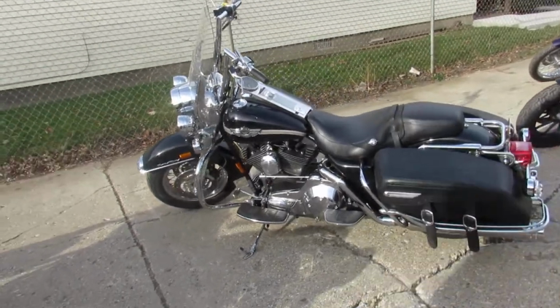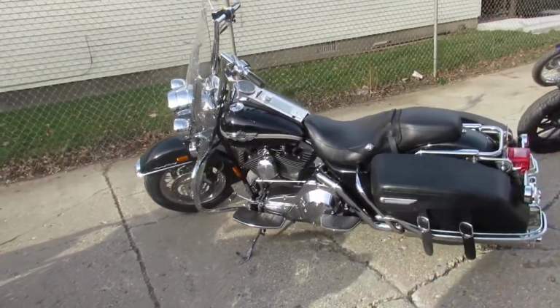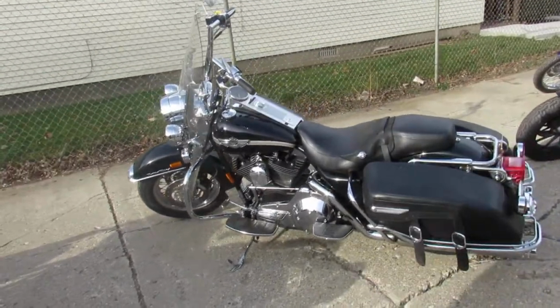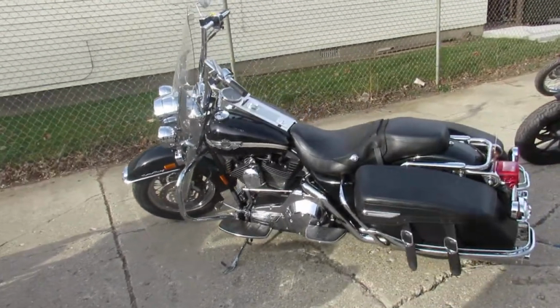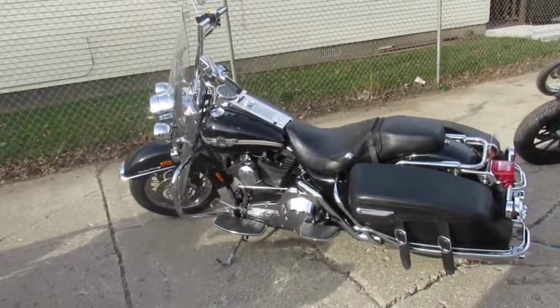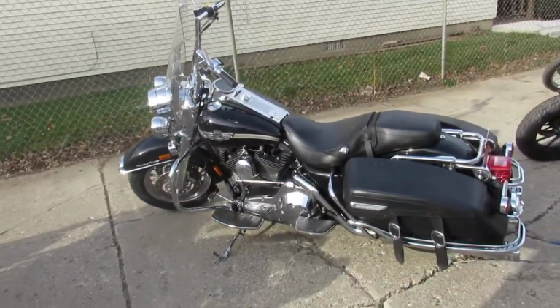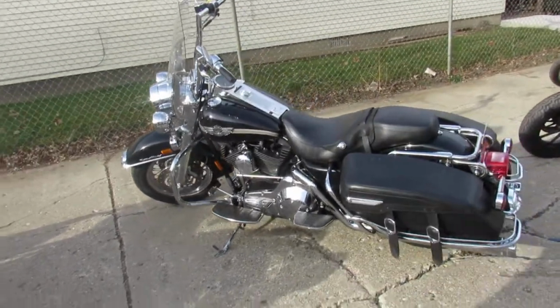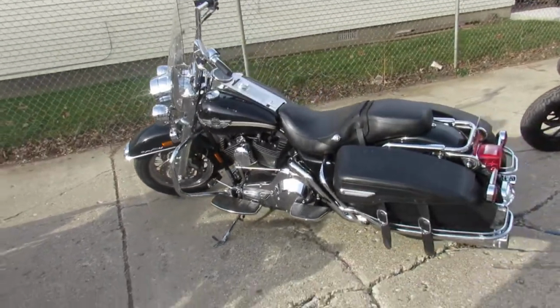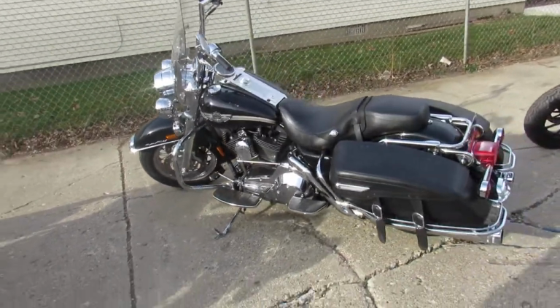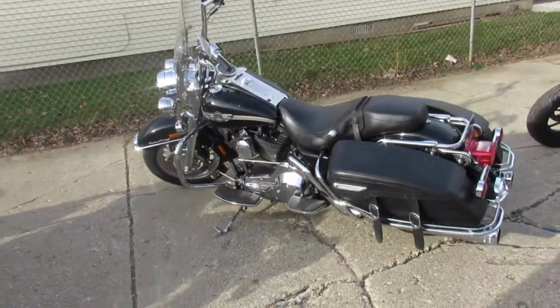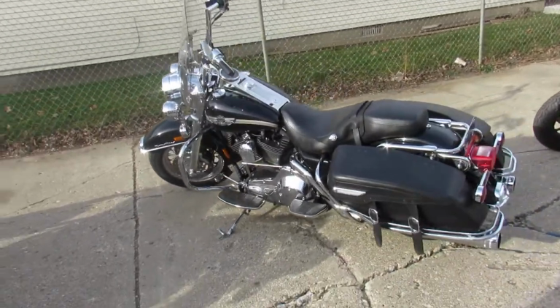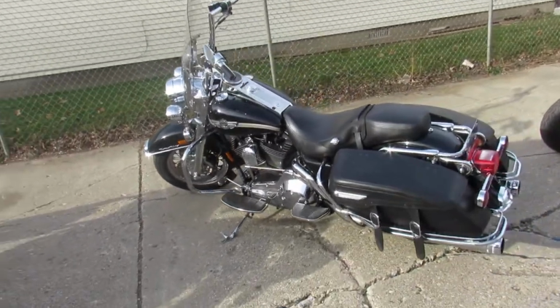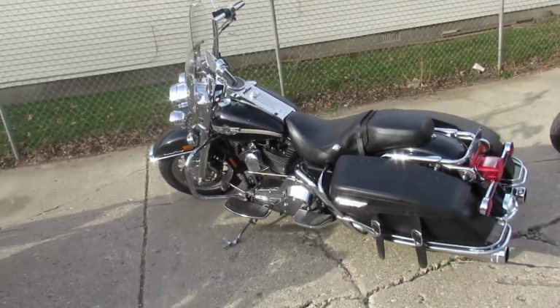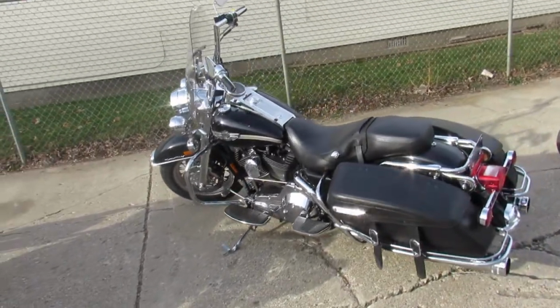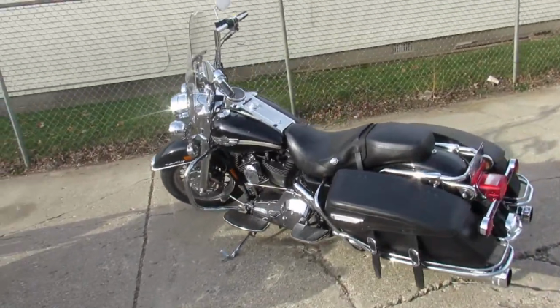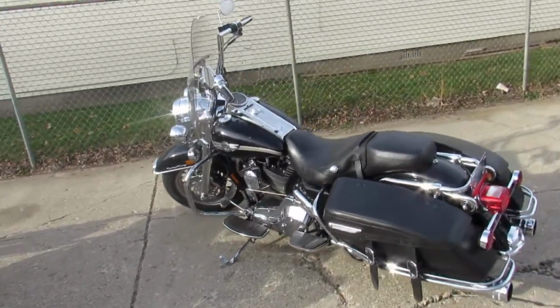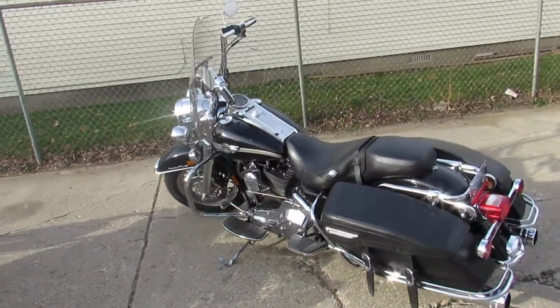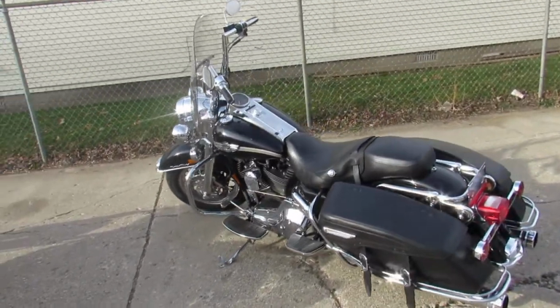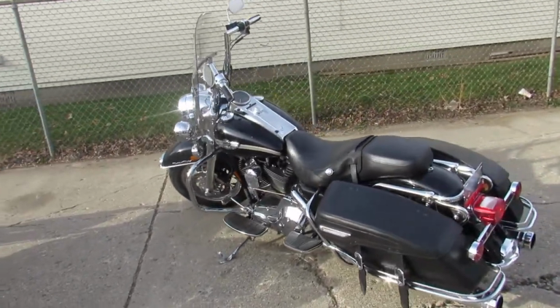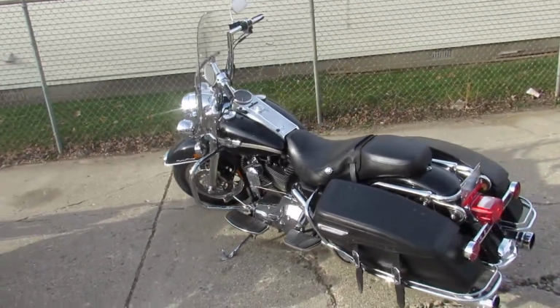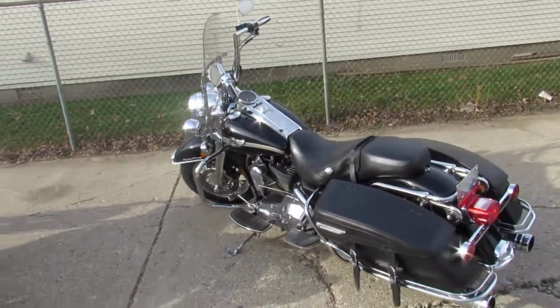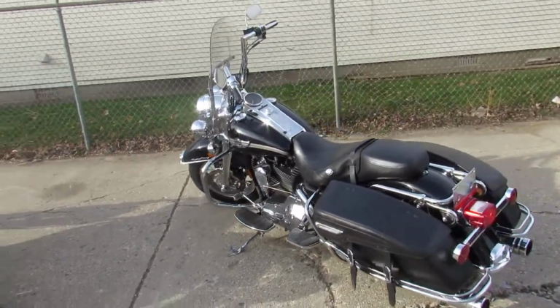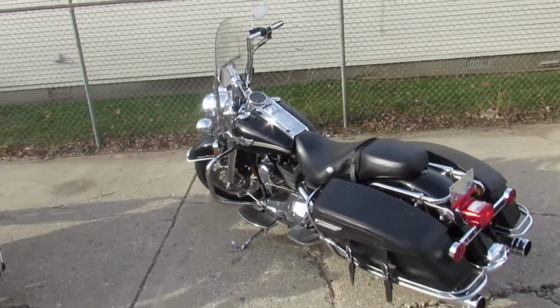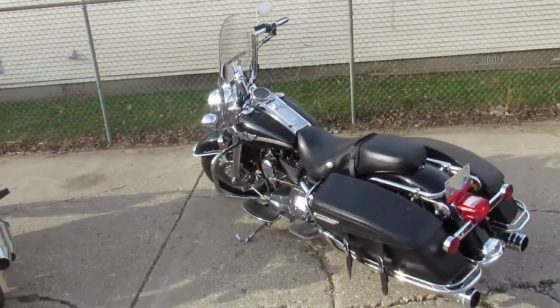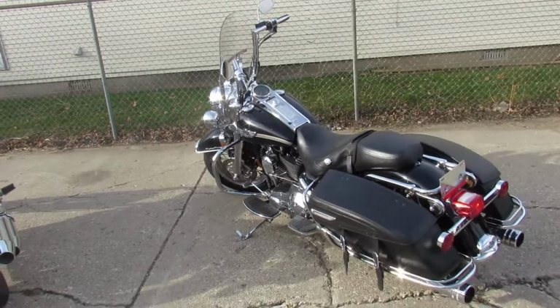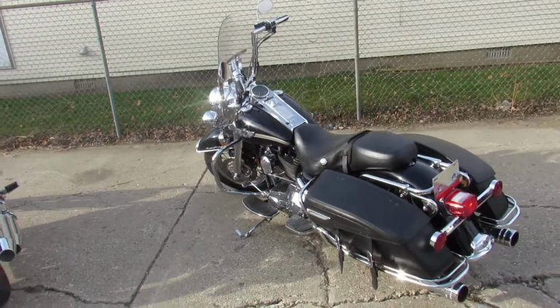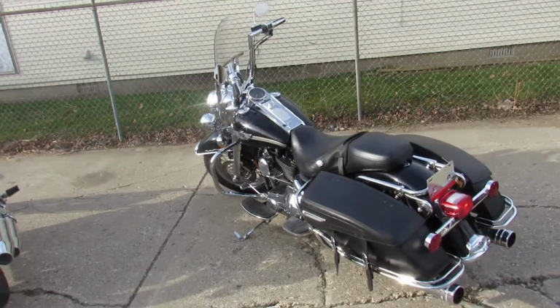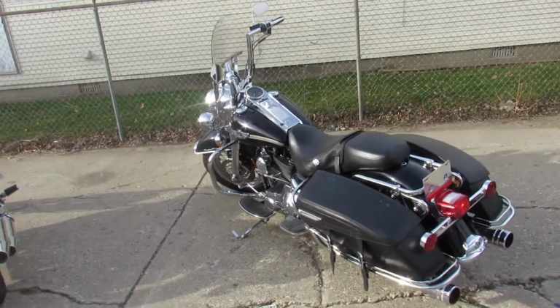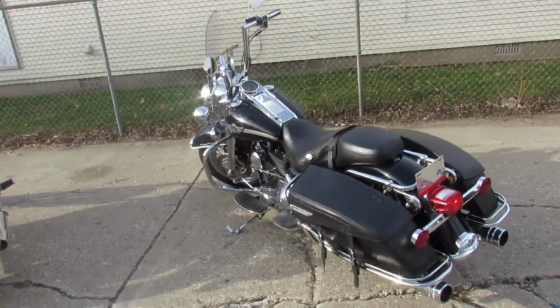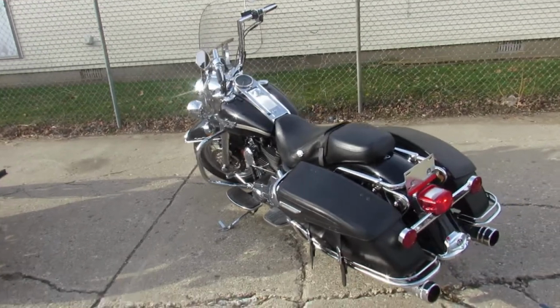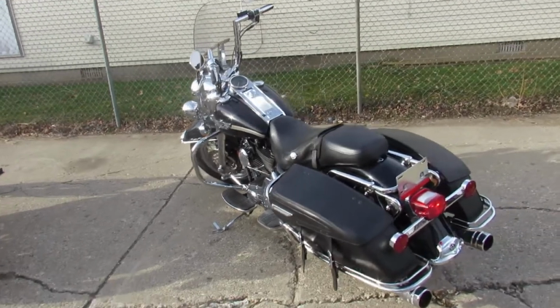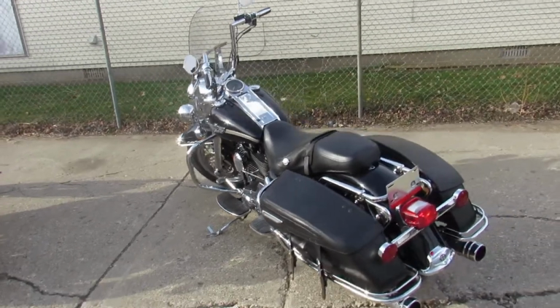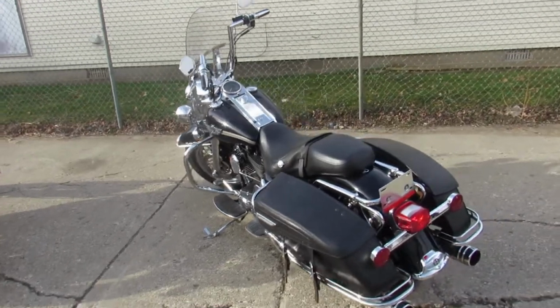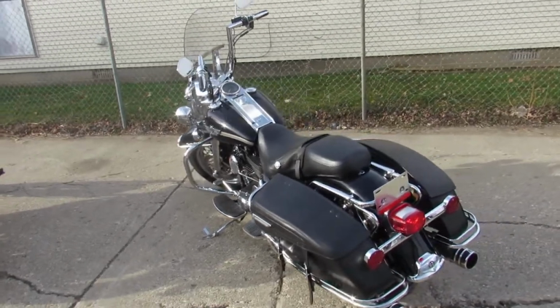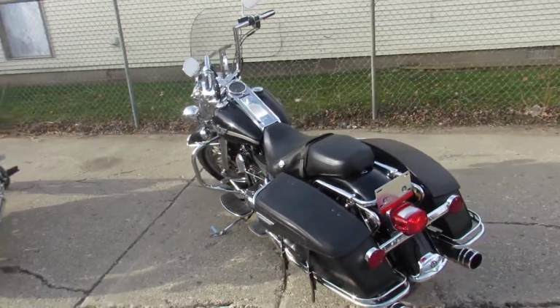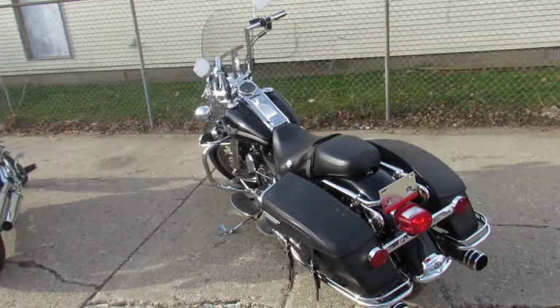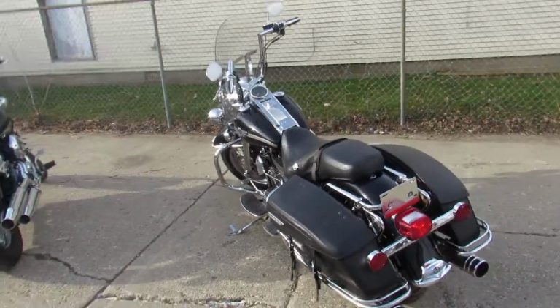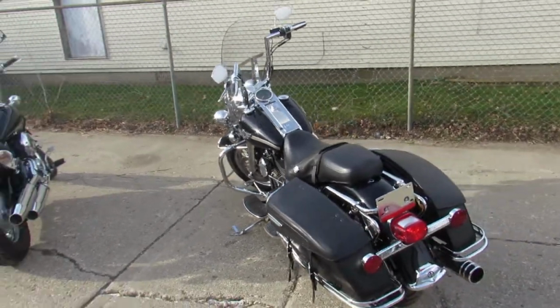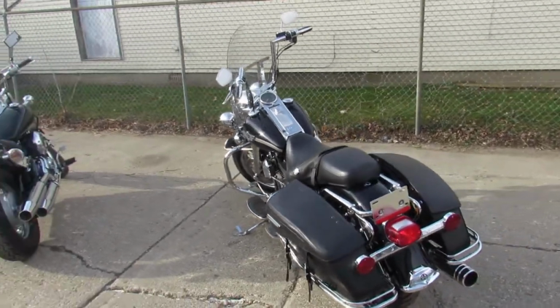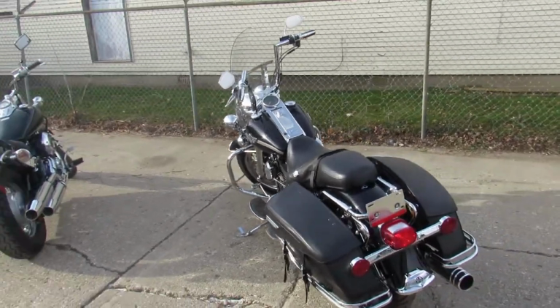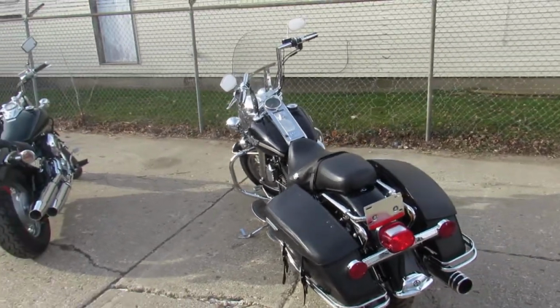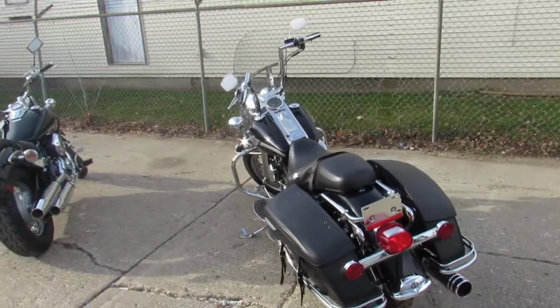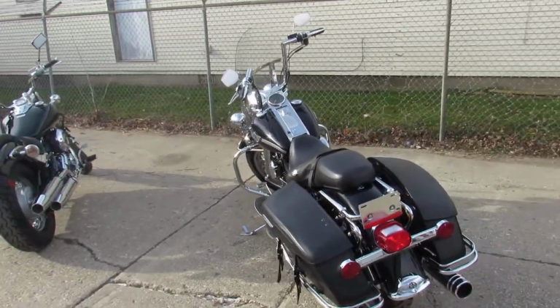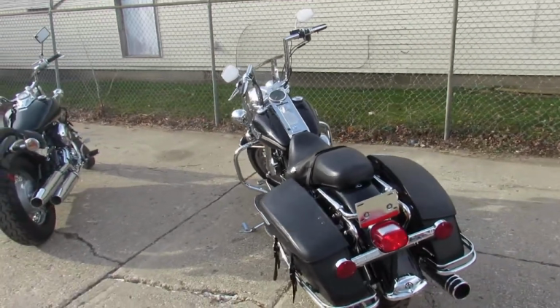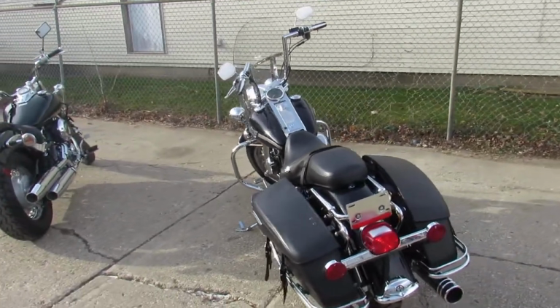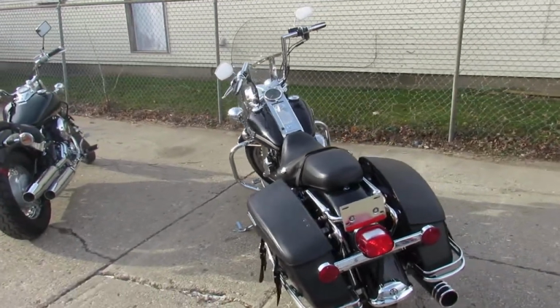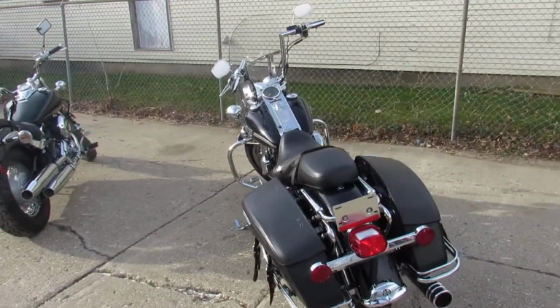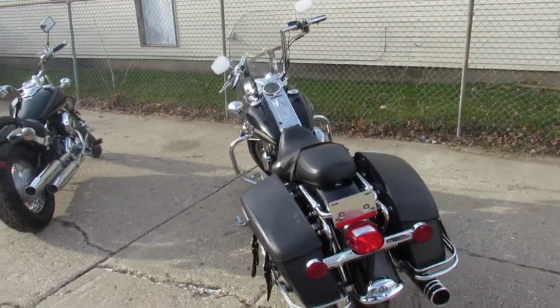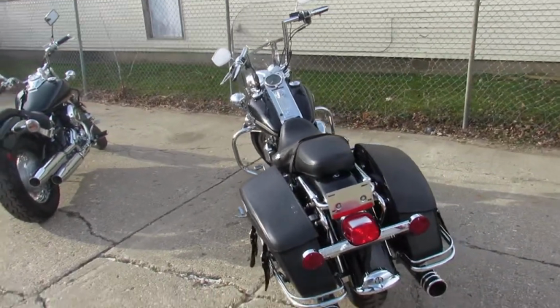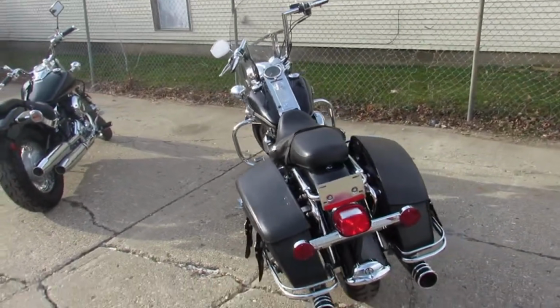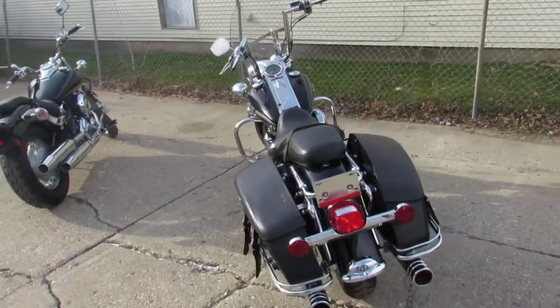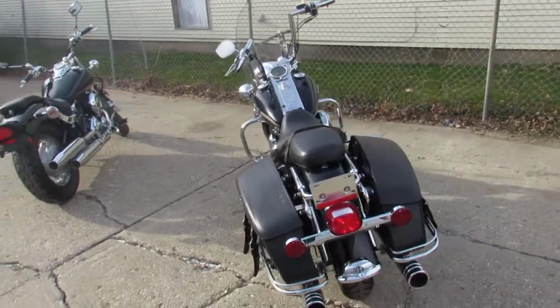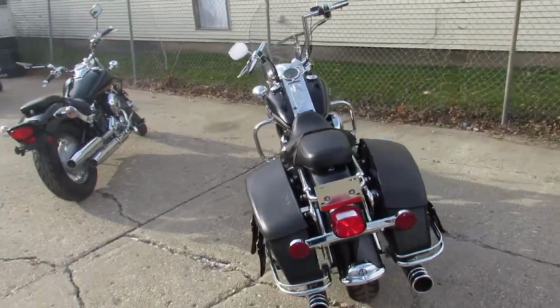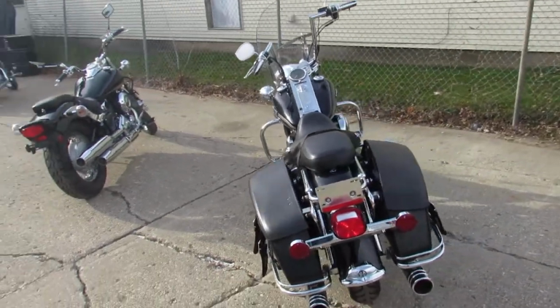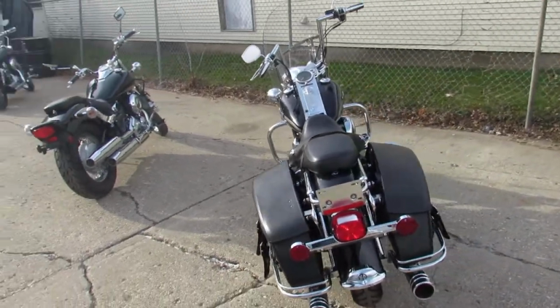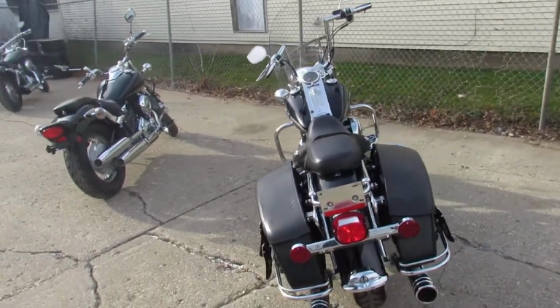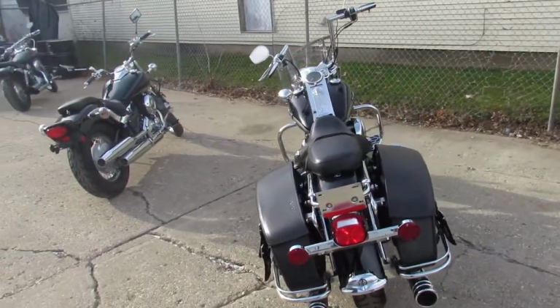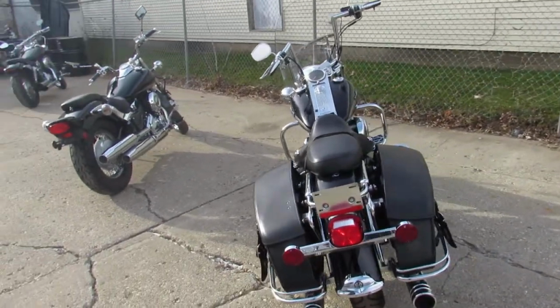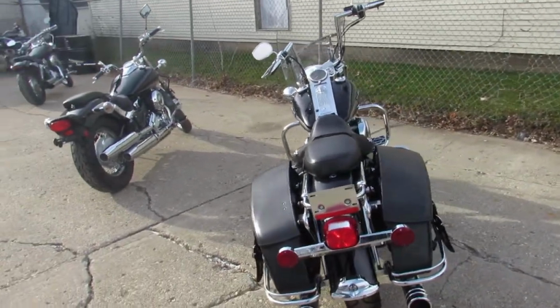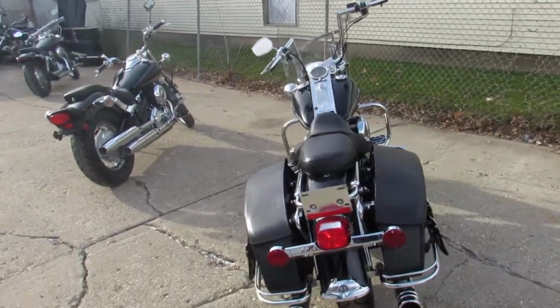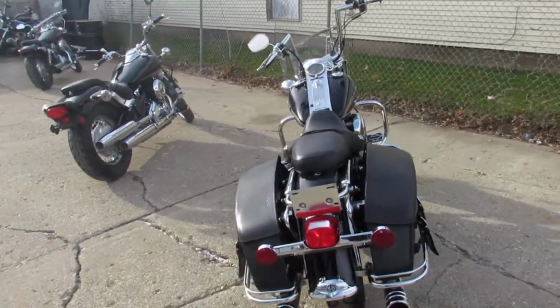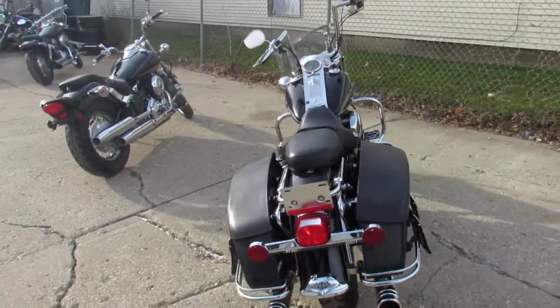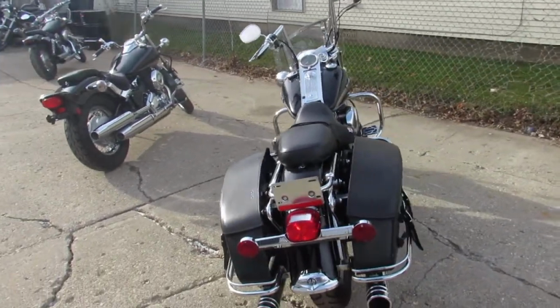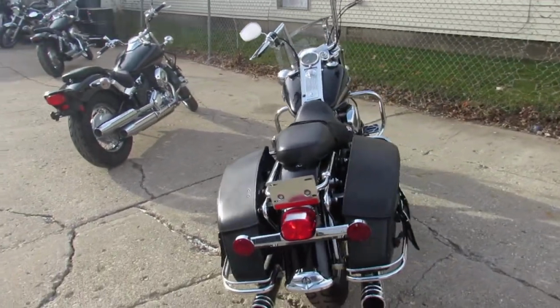Just serviced at the dealership. Inspected, all the fluids have been changed. Stand out from the crowd on this hard to find 100th Anniversary Road King.